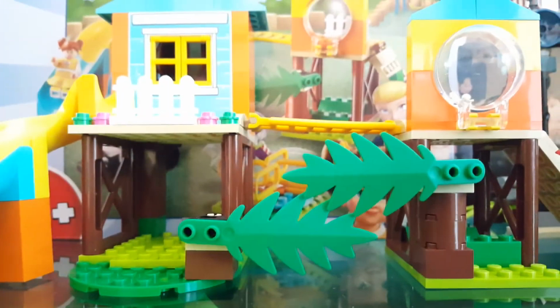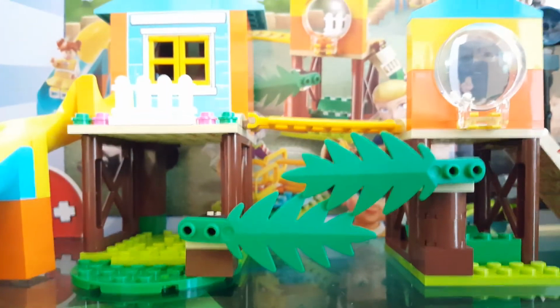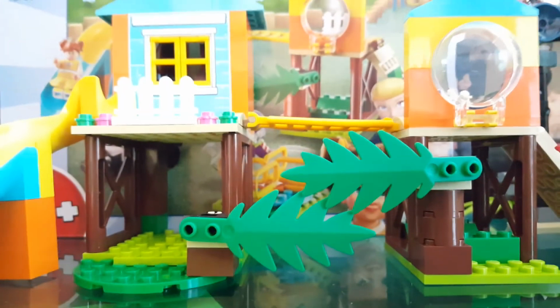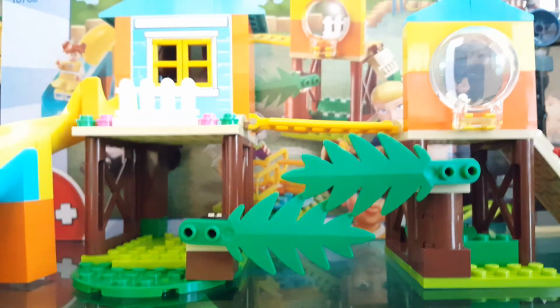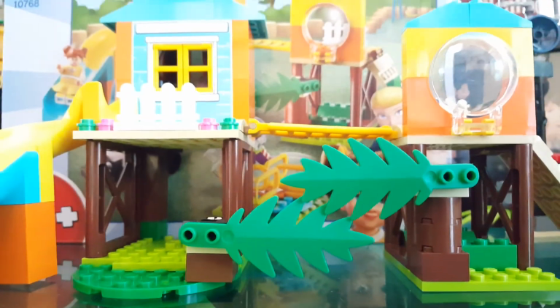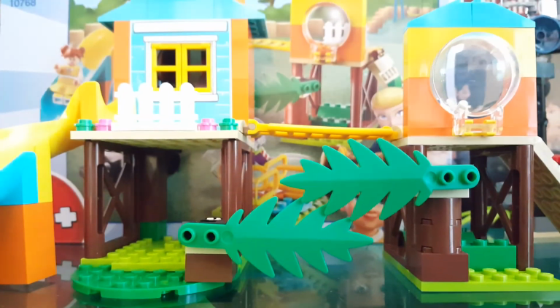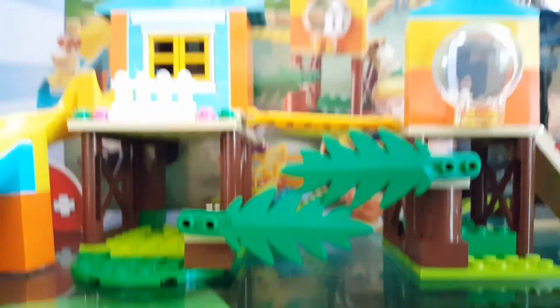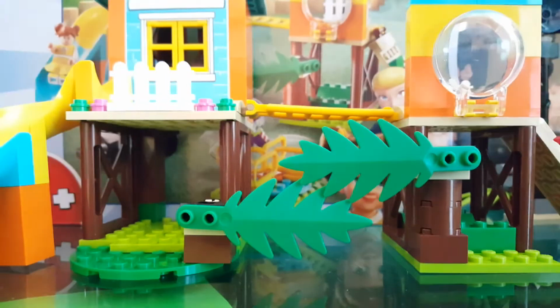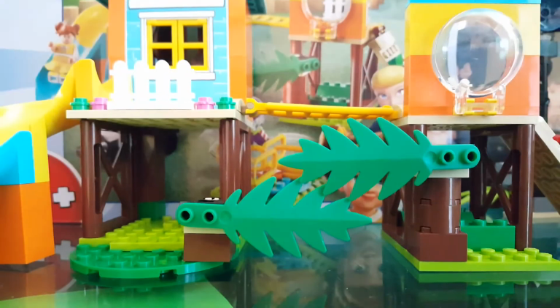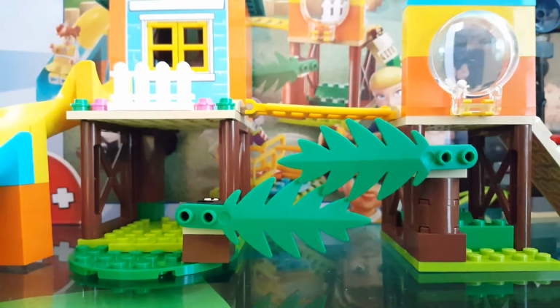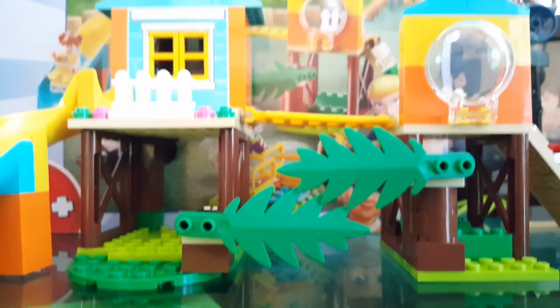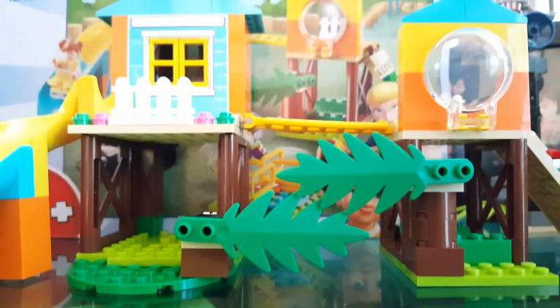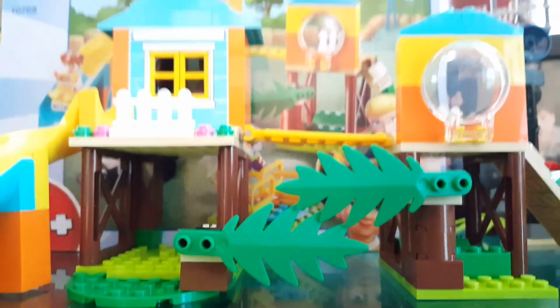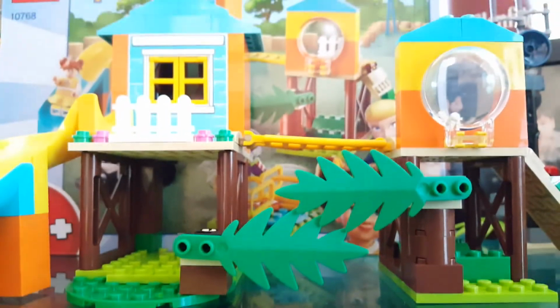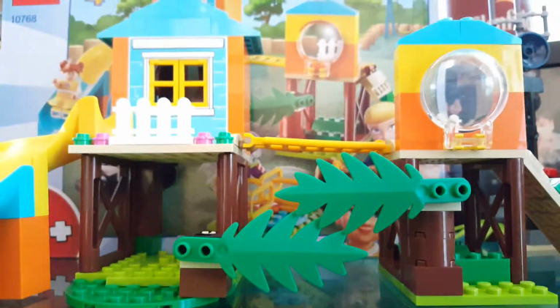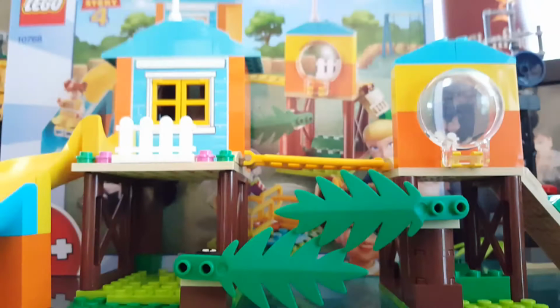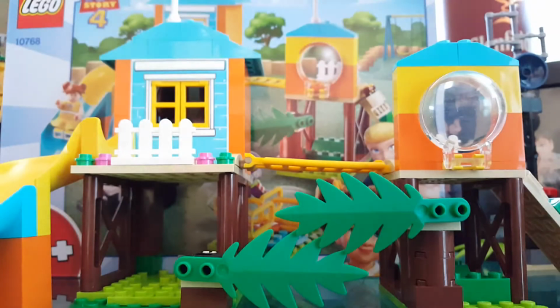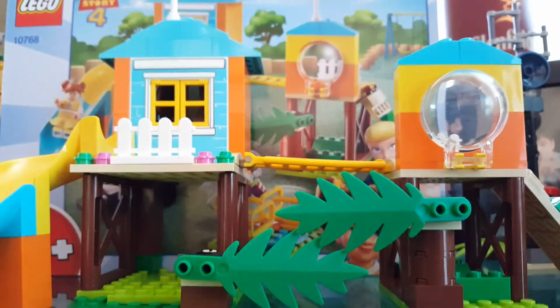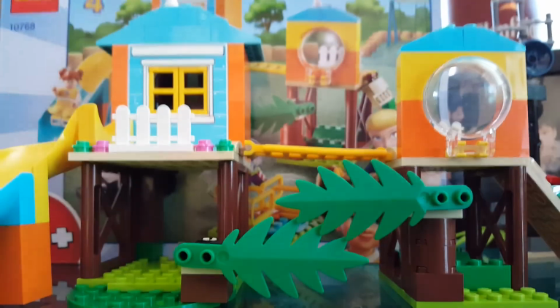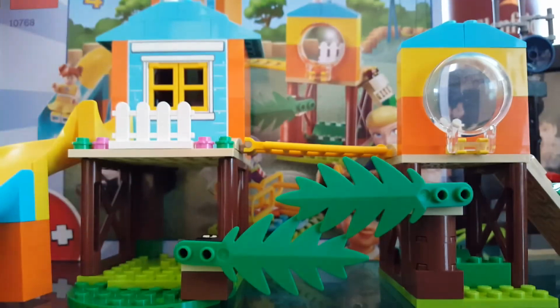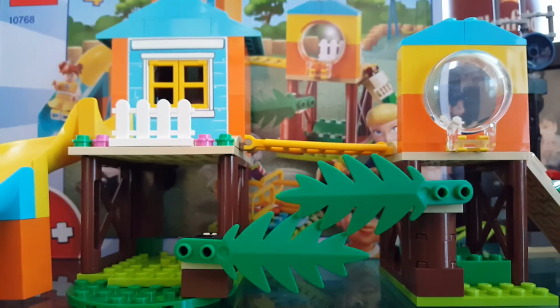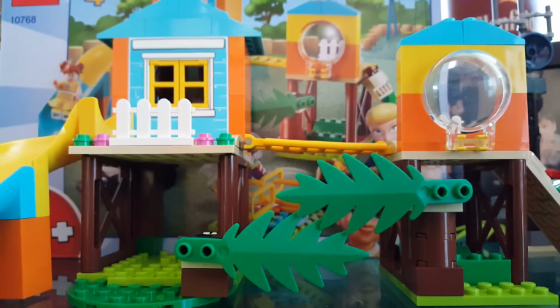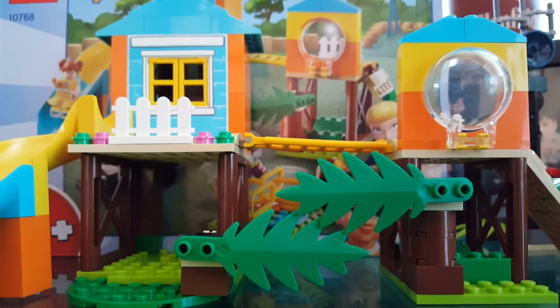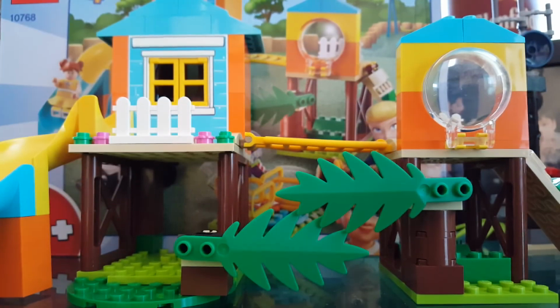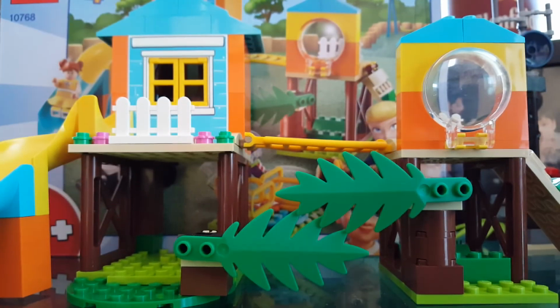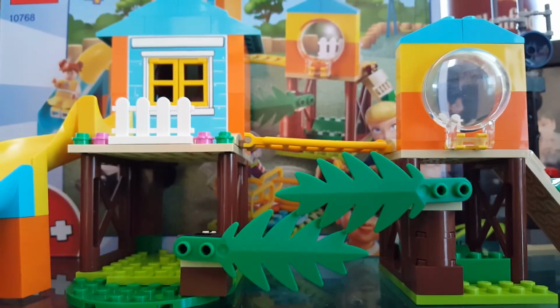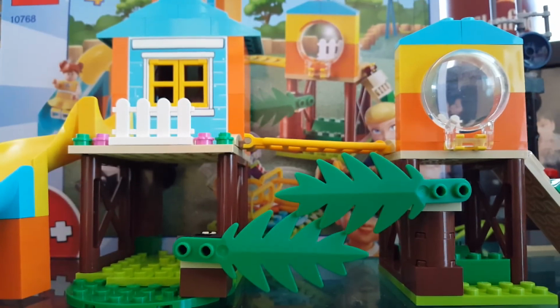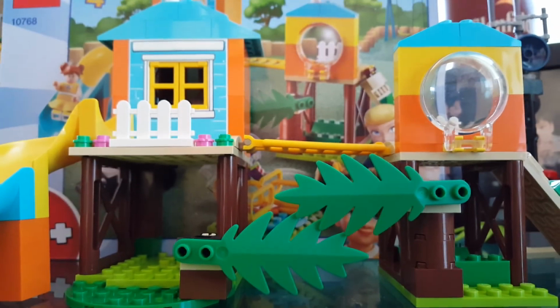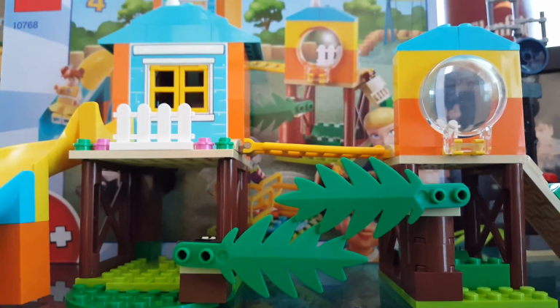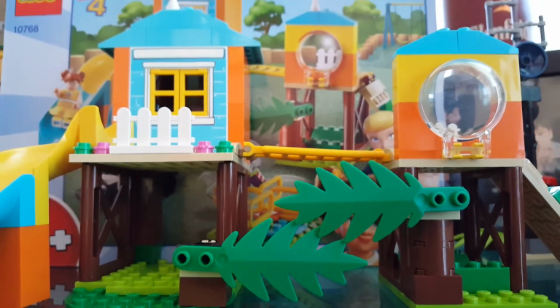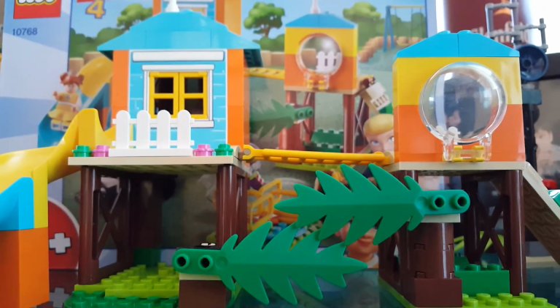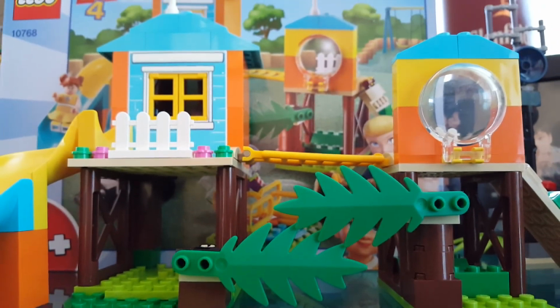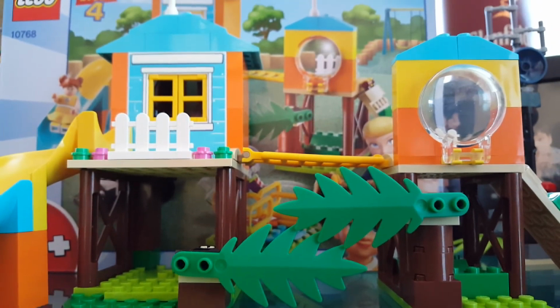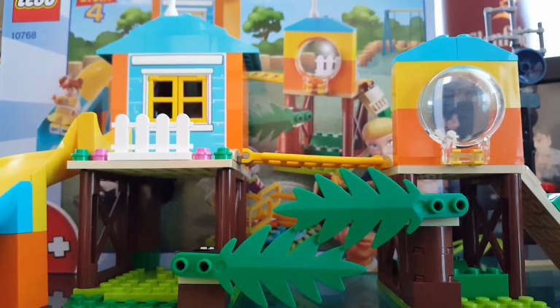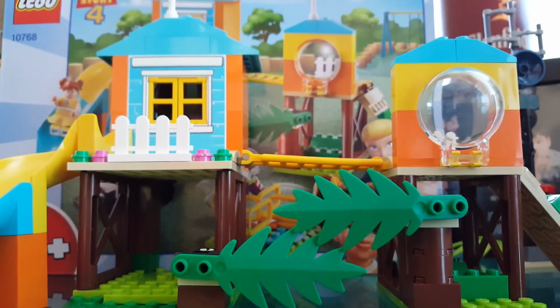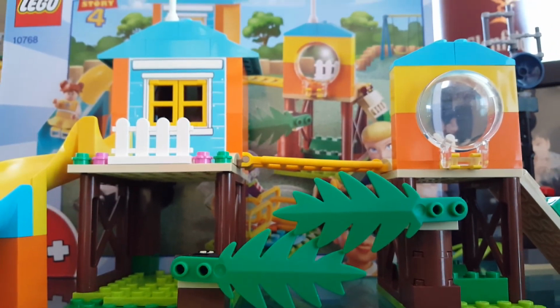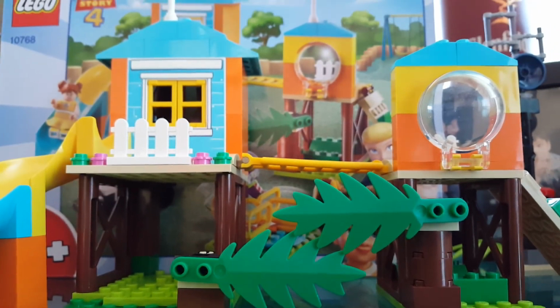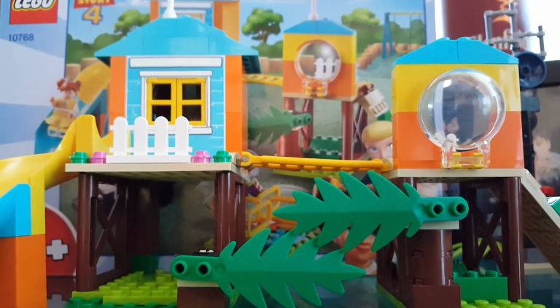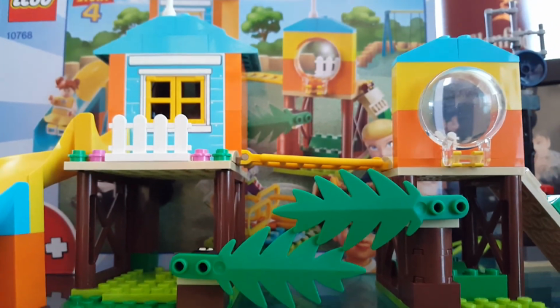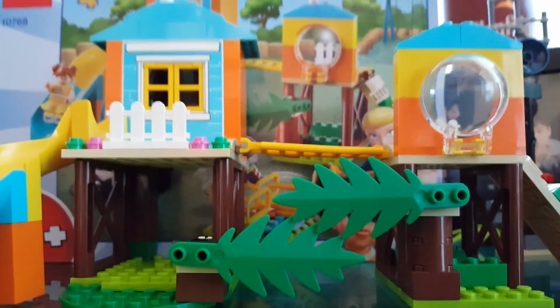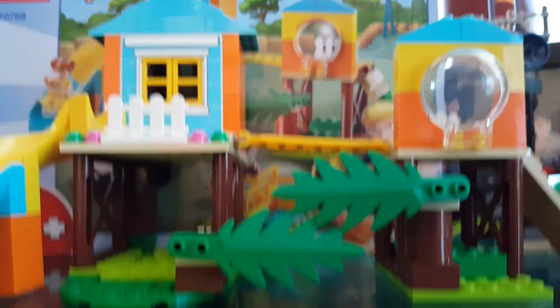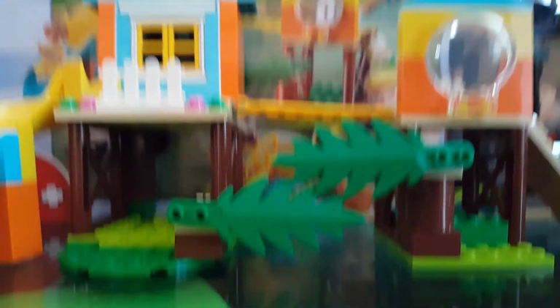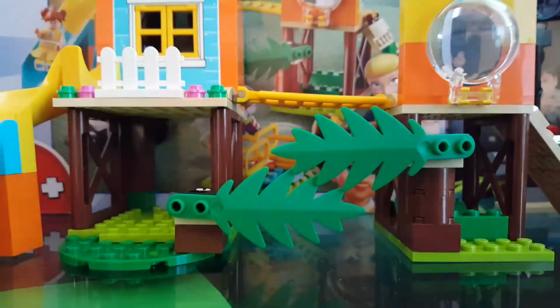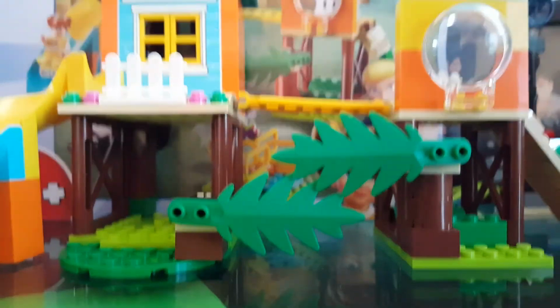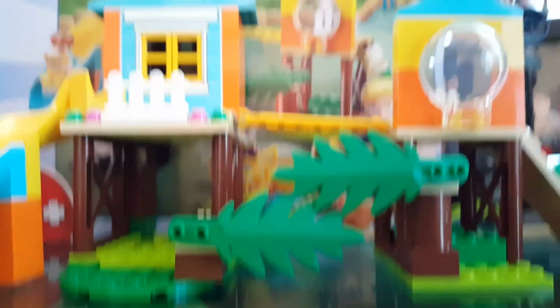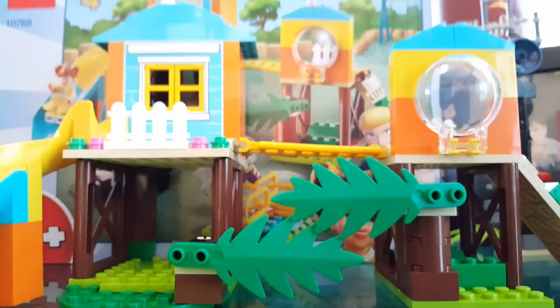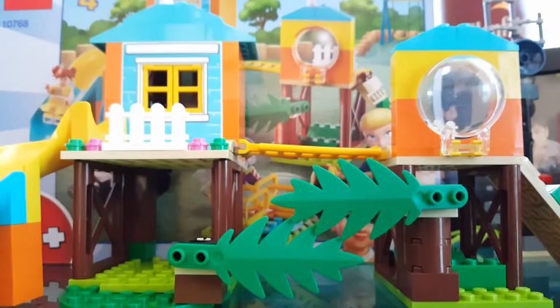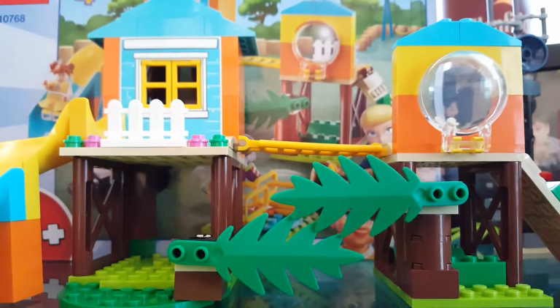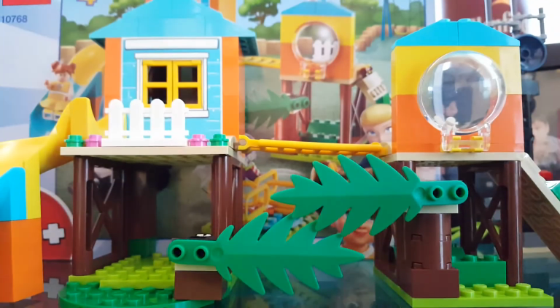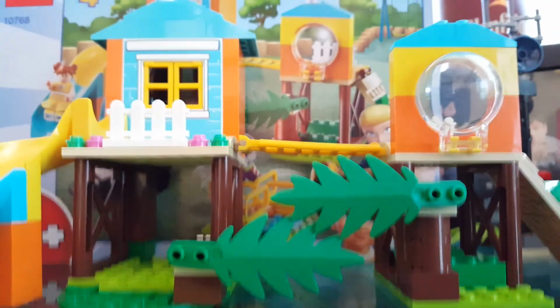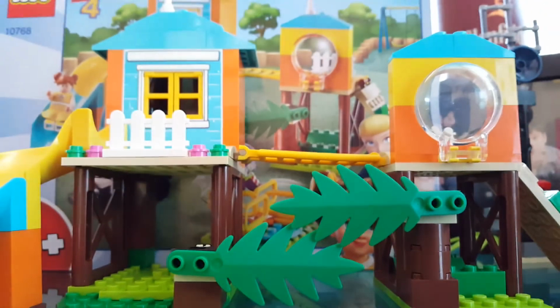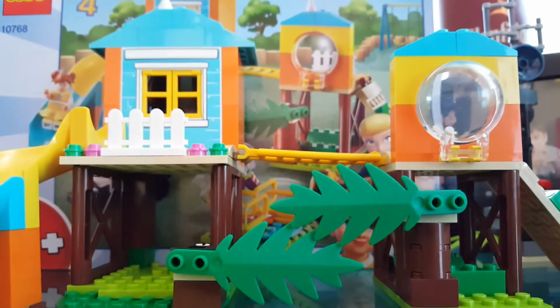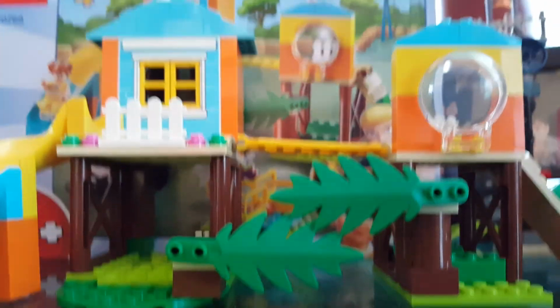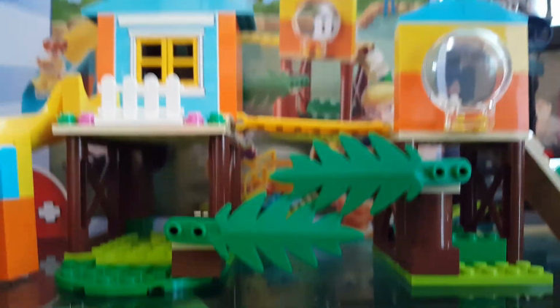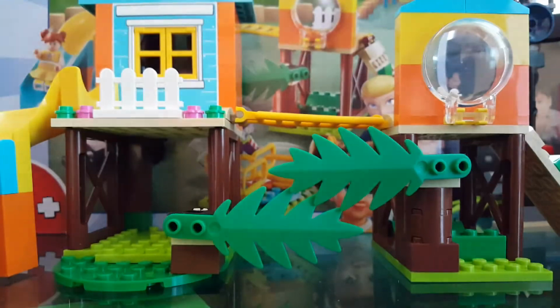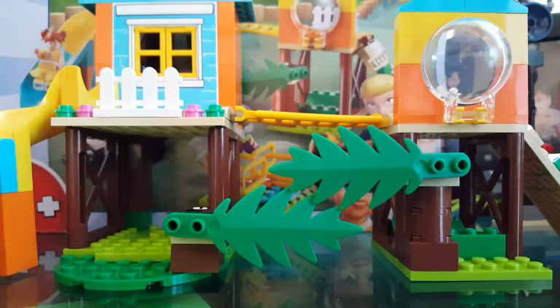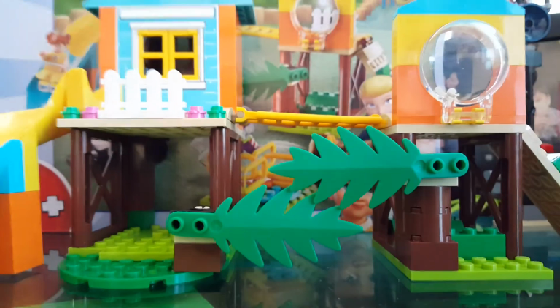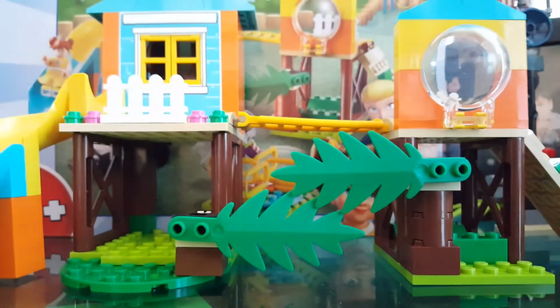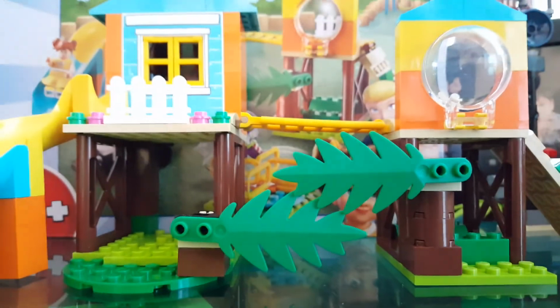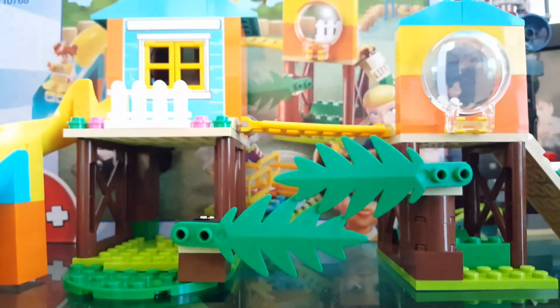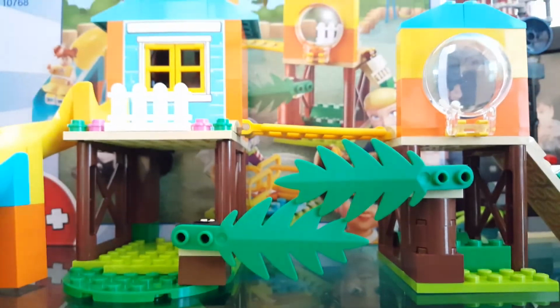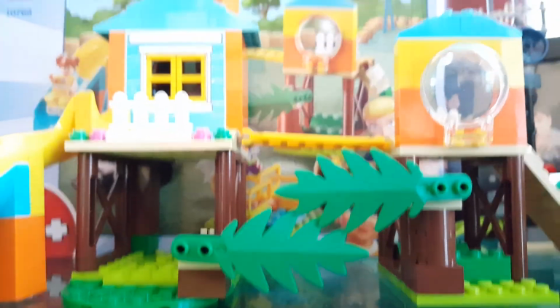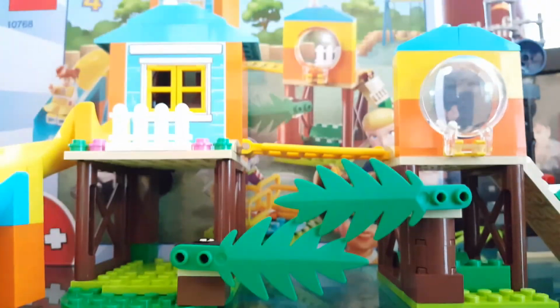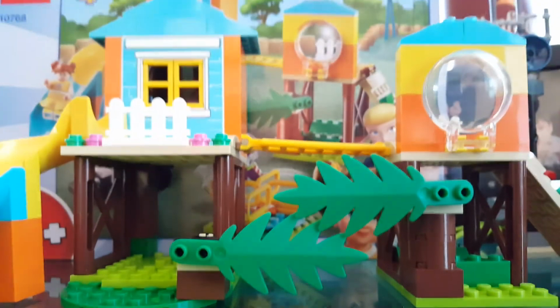That's it for today guys. Hope you enjoyed this little video. If you want to see more Lego Toy Story videos, leave me a comment down below.